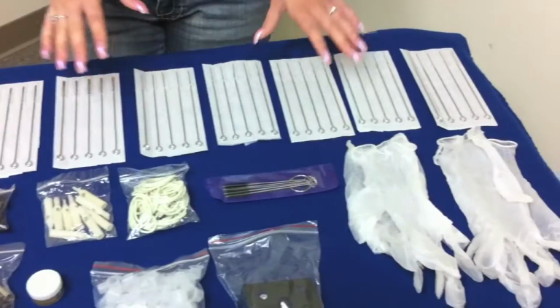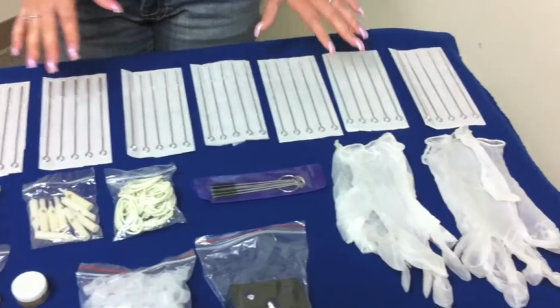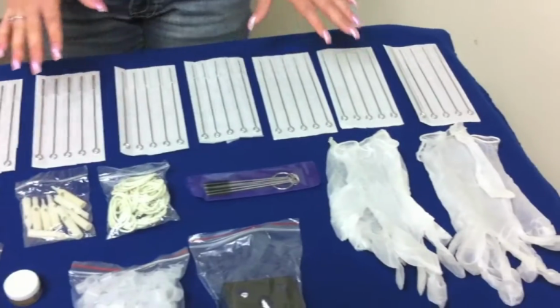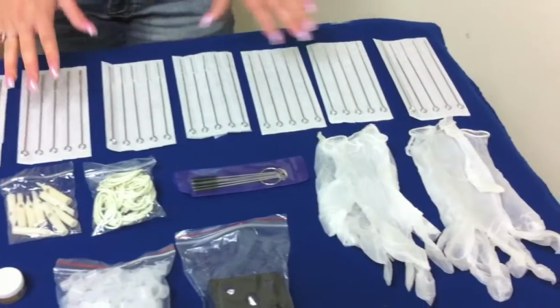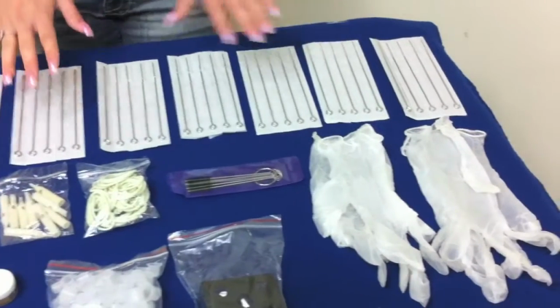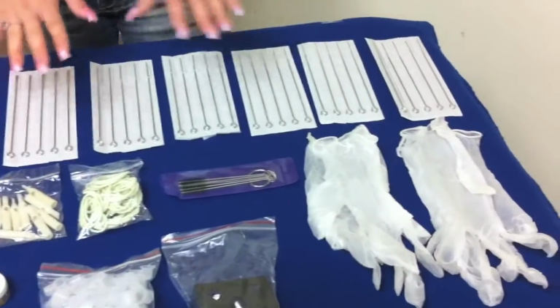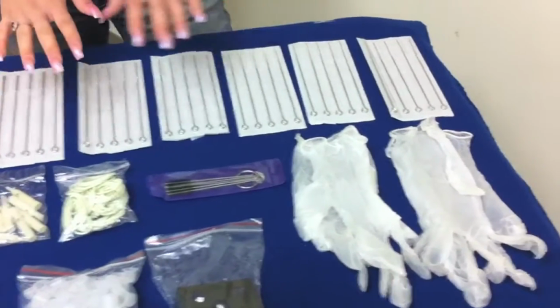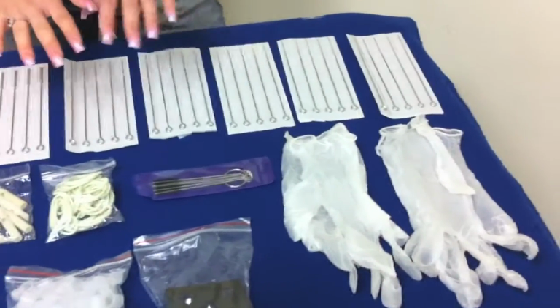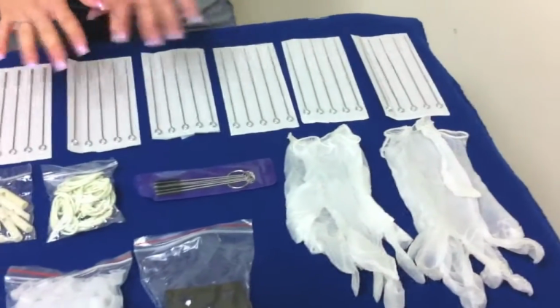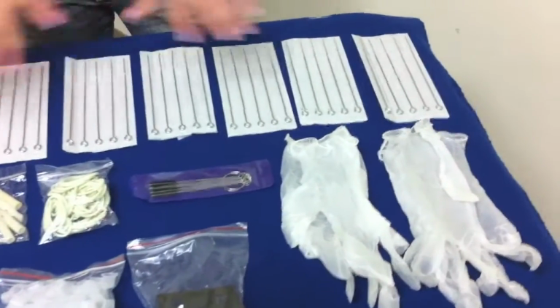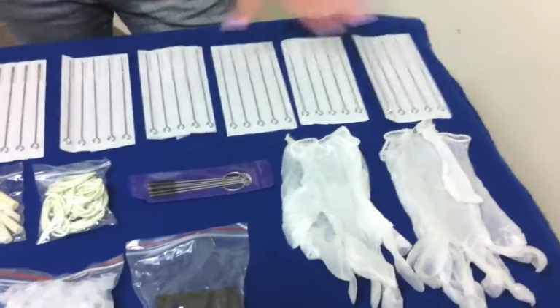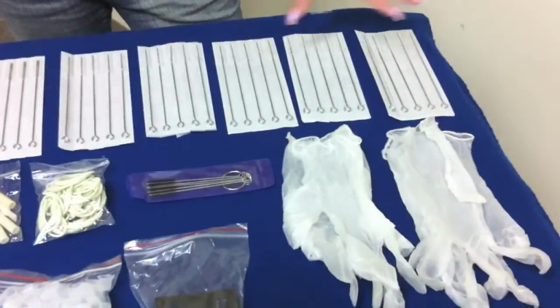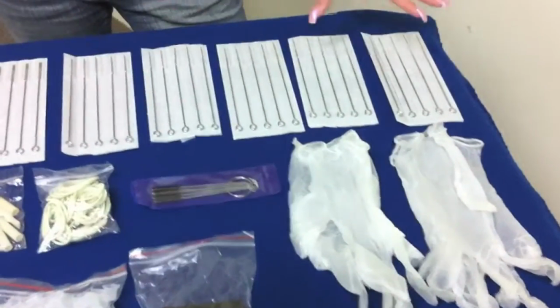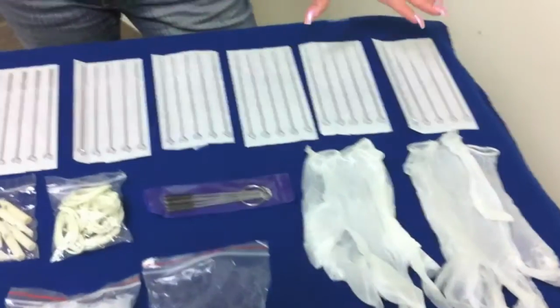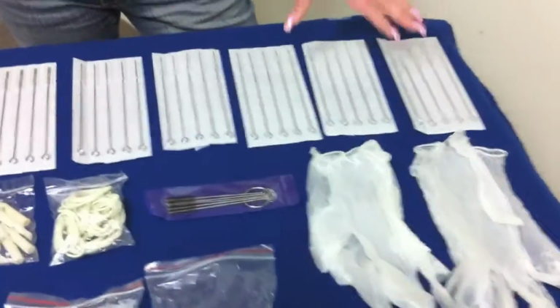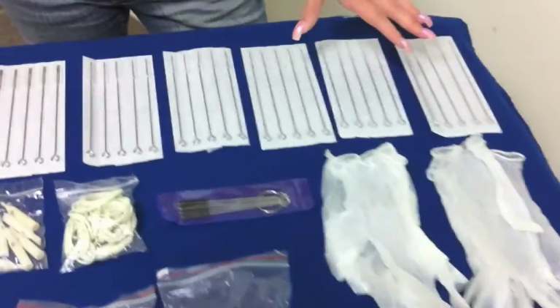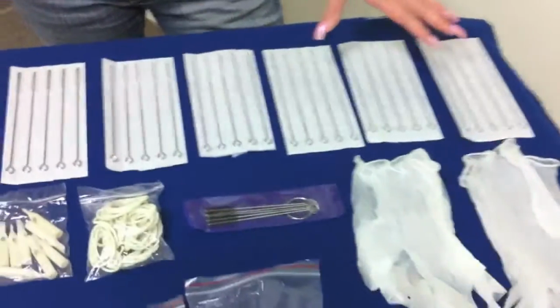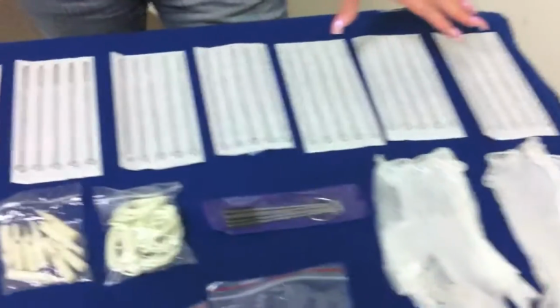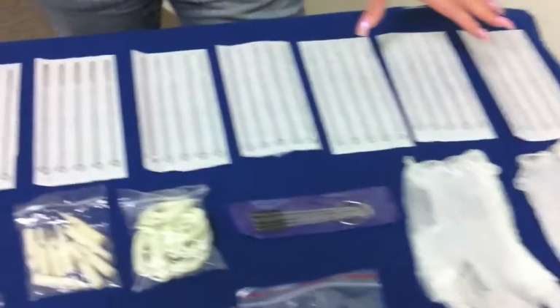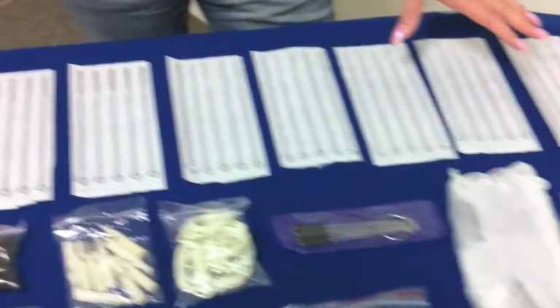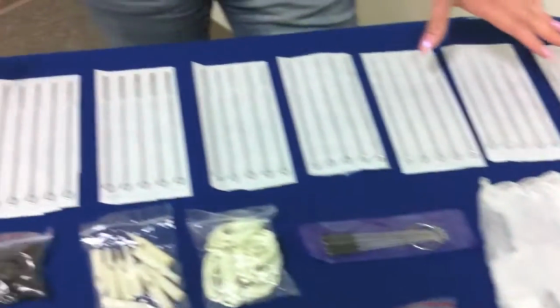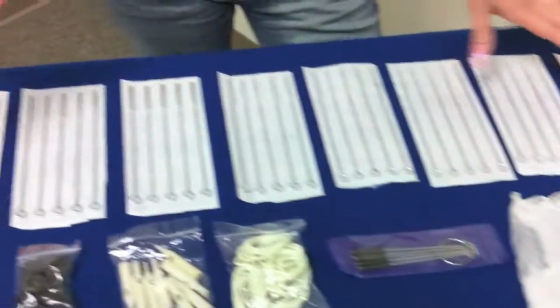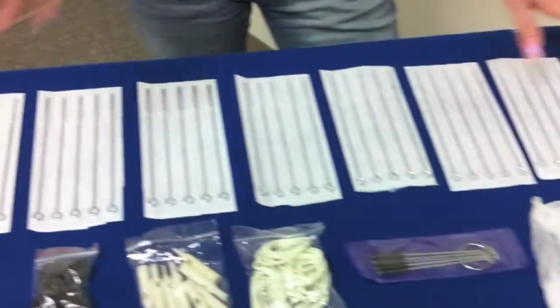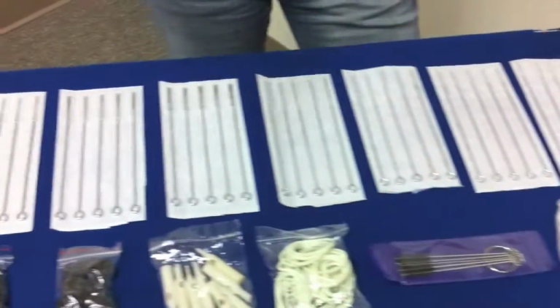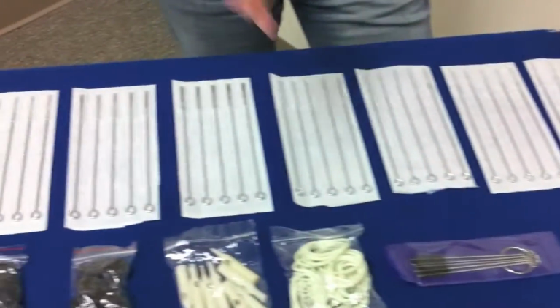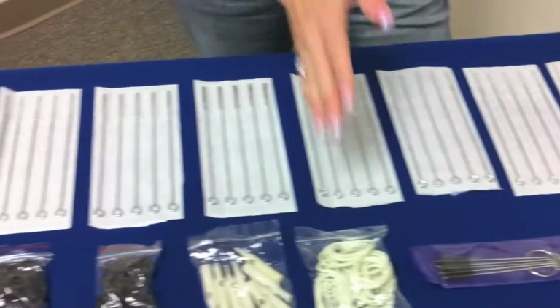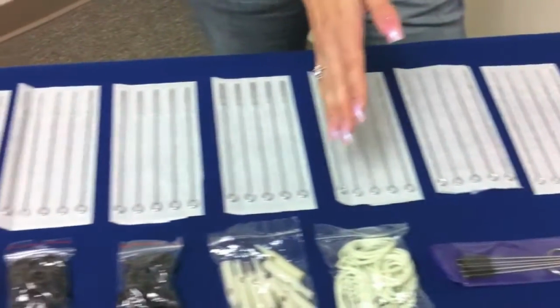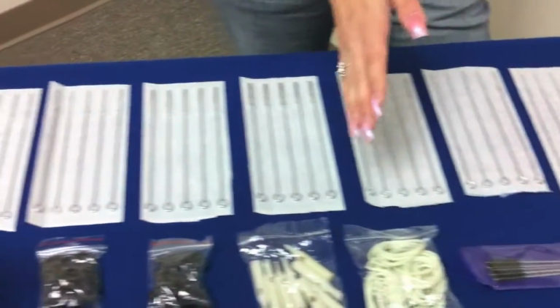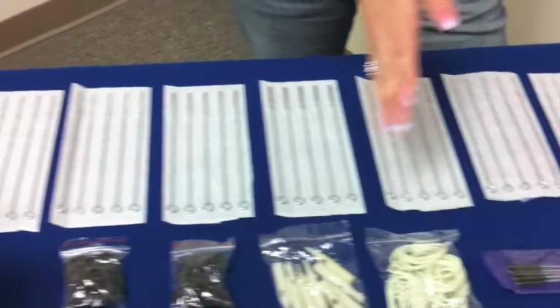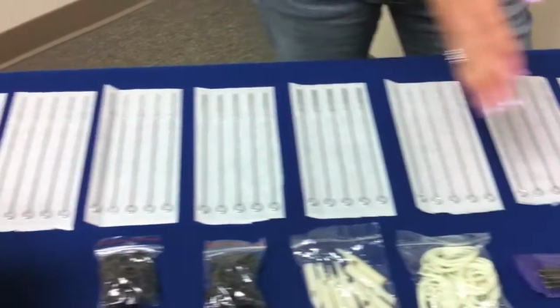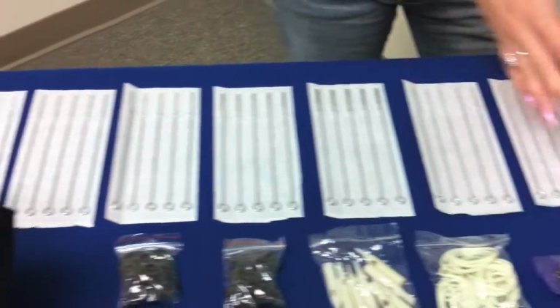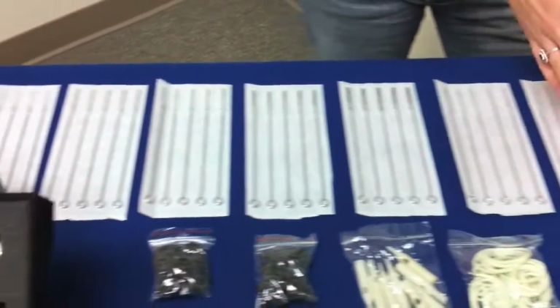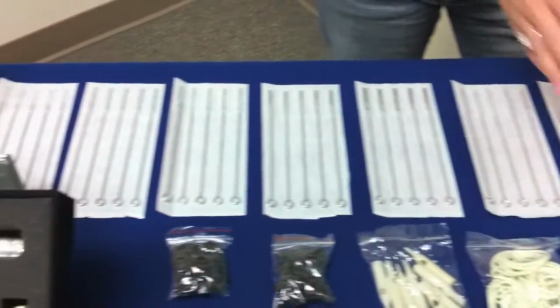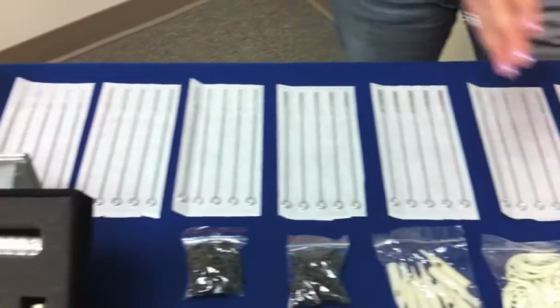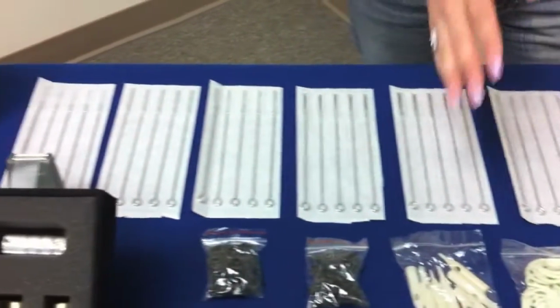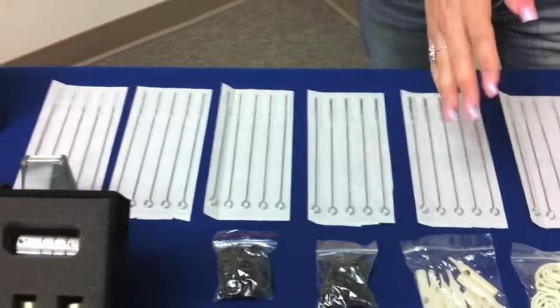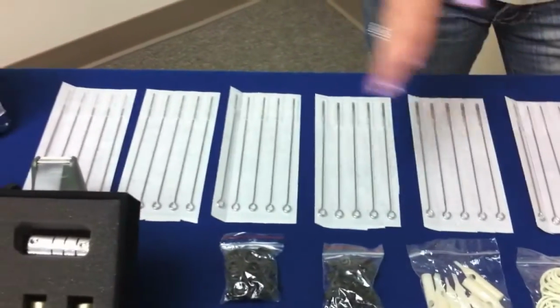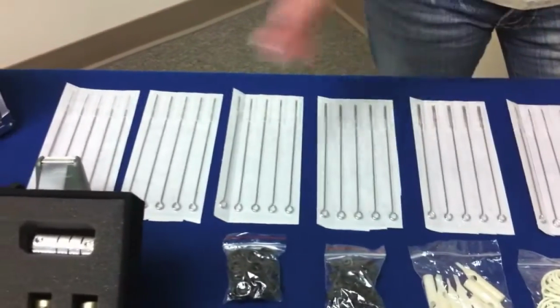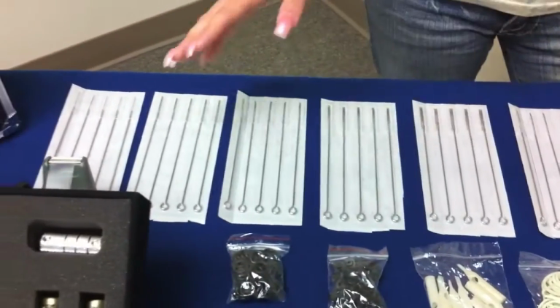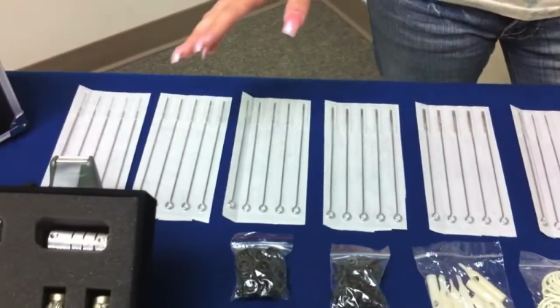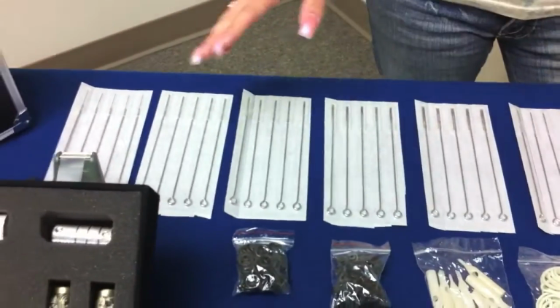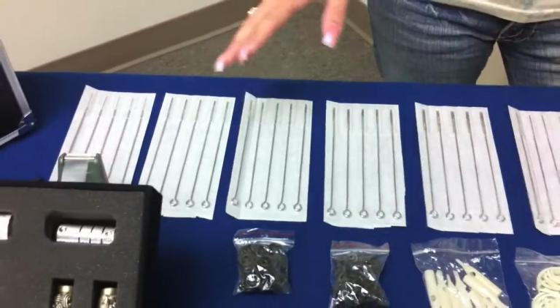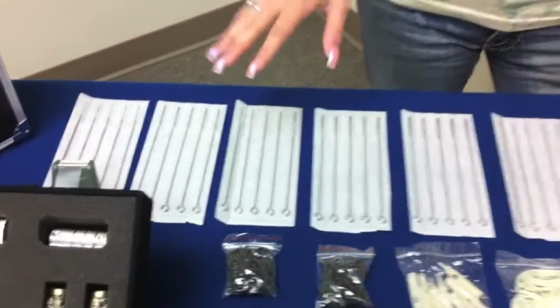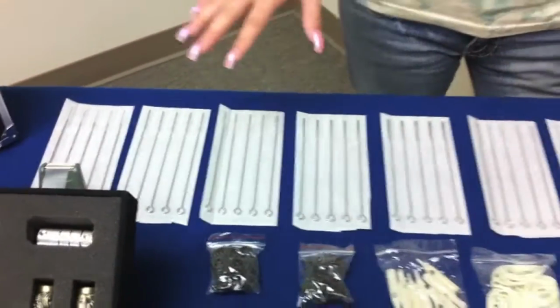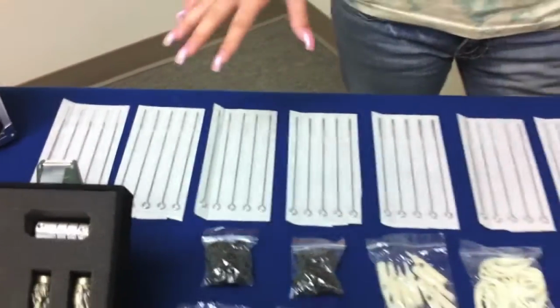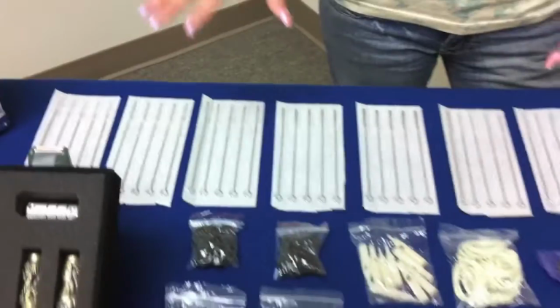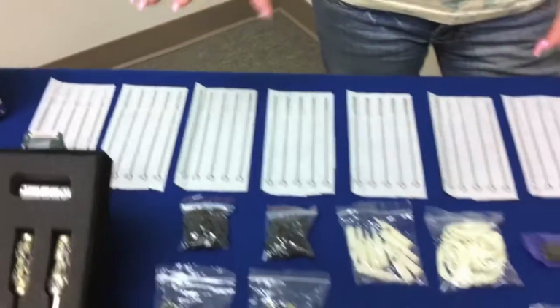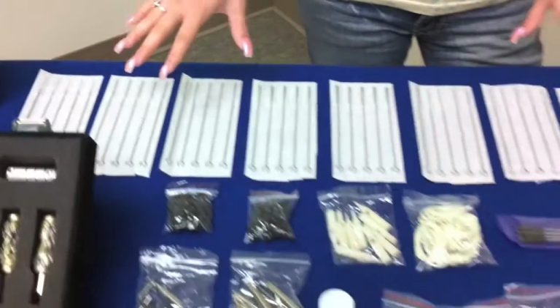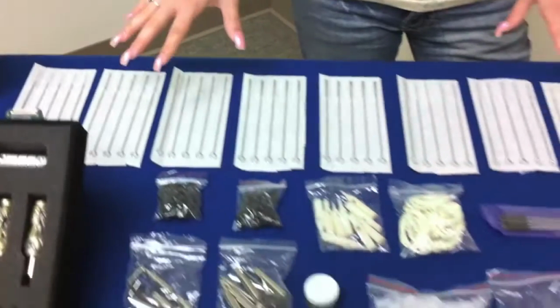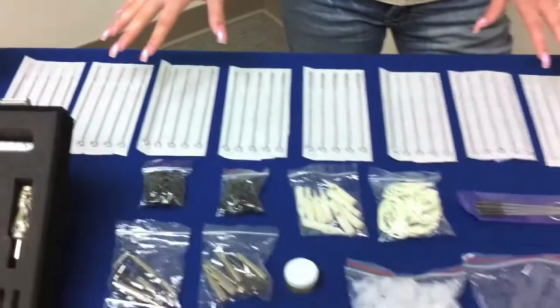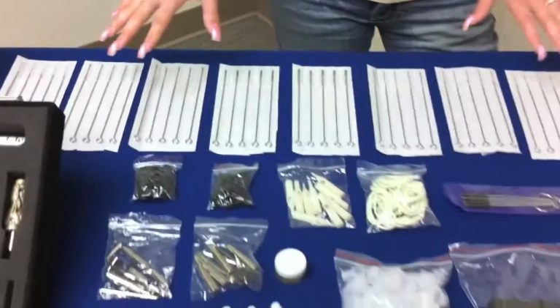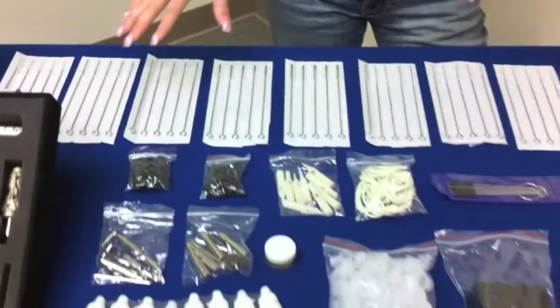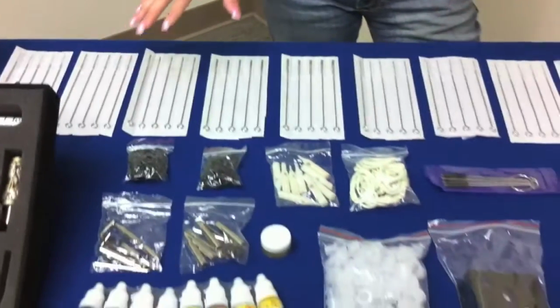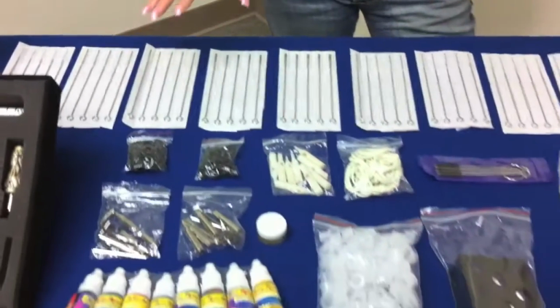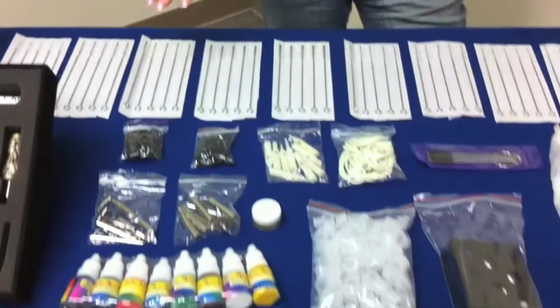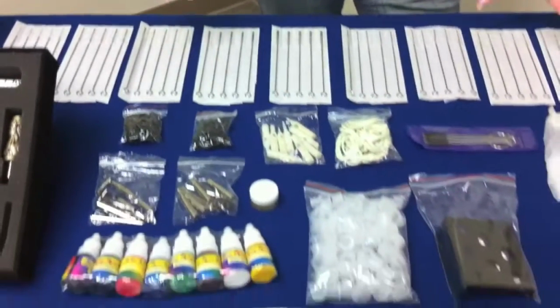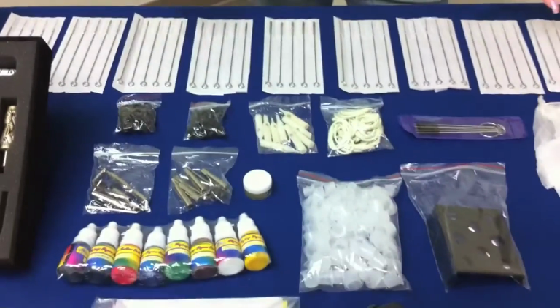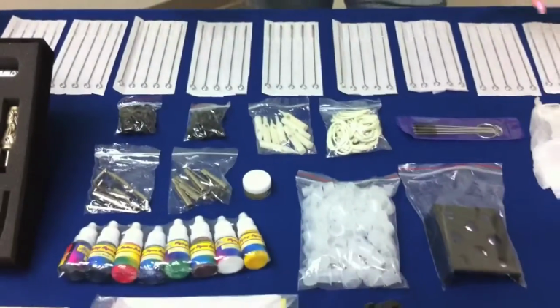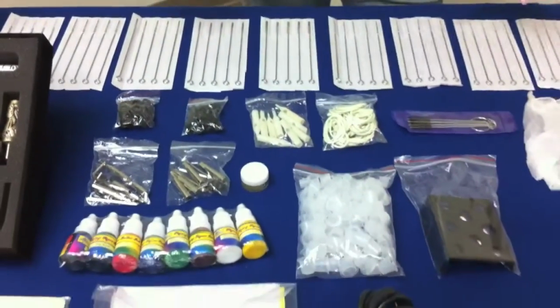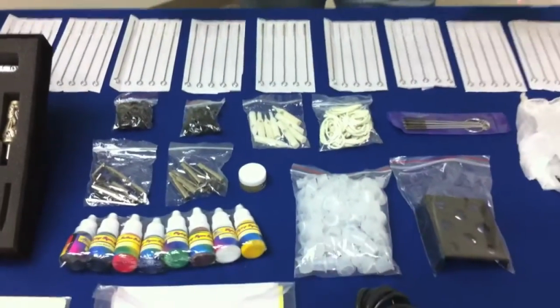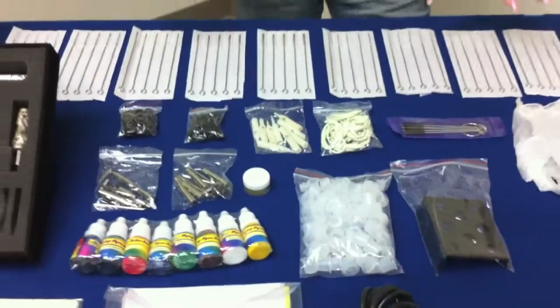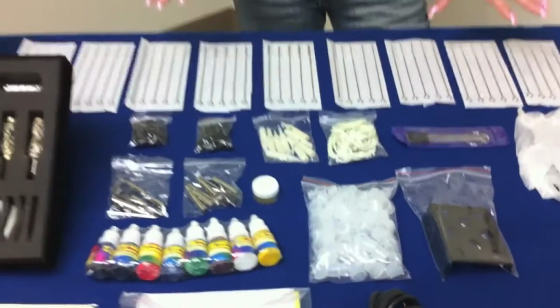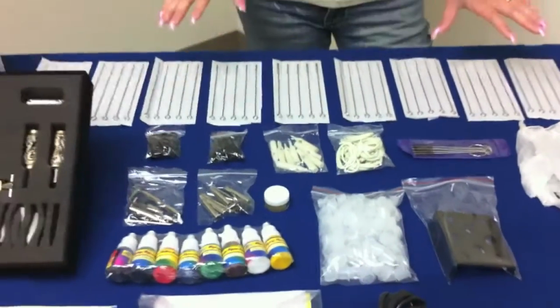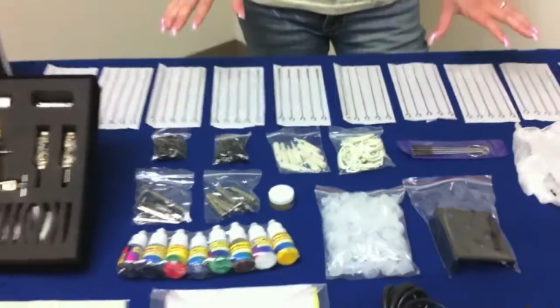It also comes with 50 needles altogether — half are liner and half are shader, so you would get 25 liner and 25 shader.